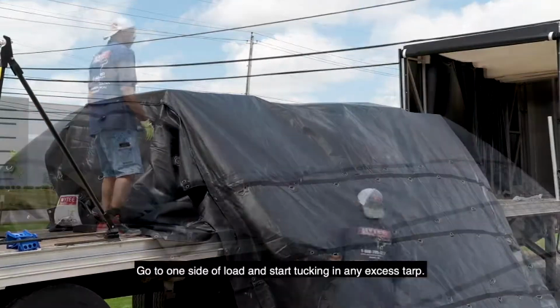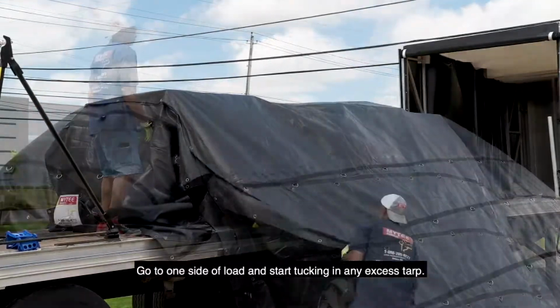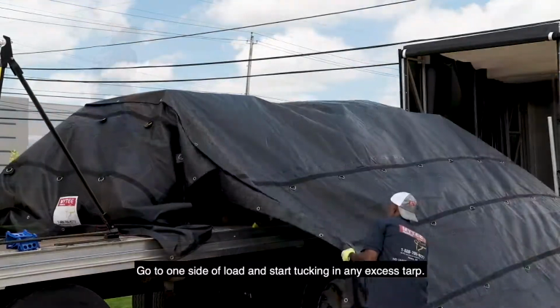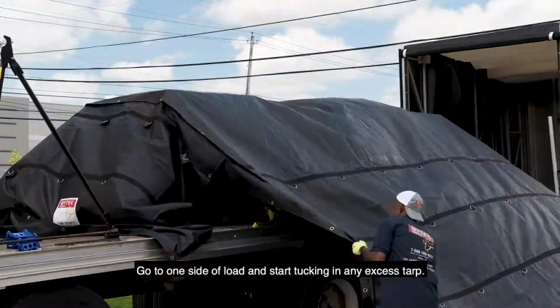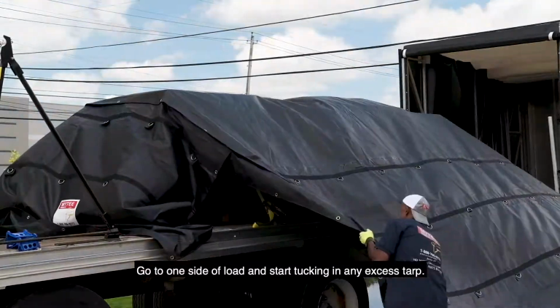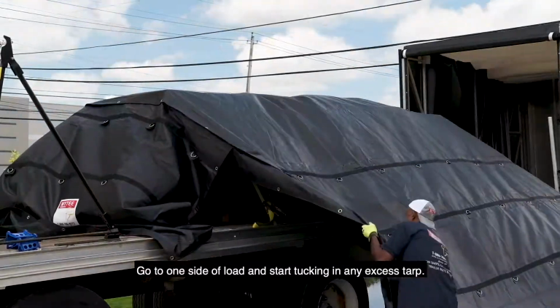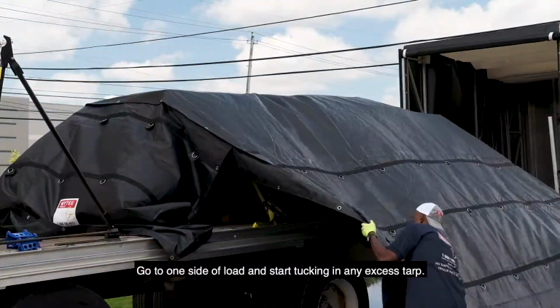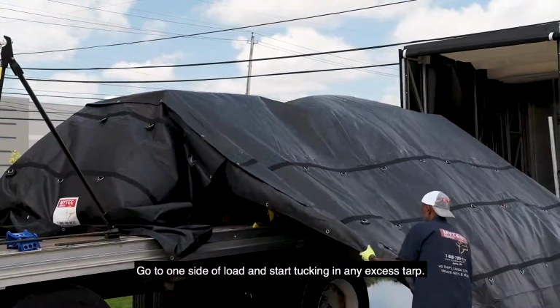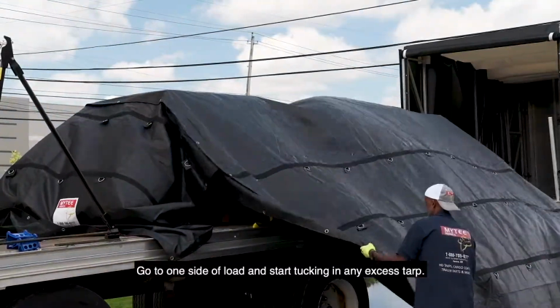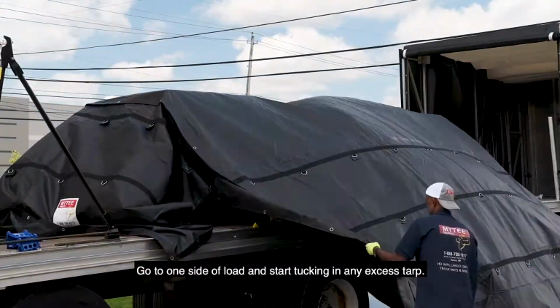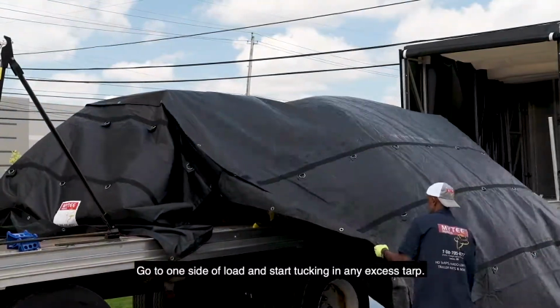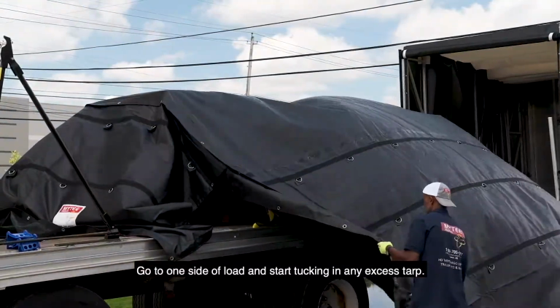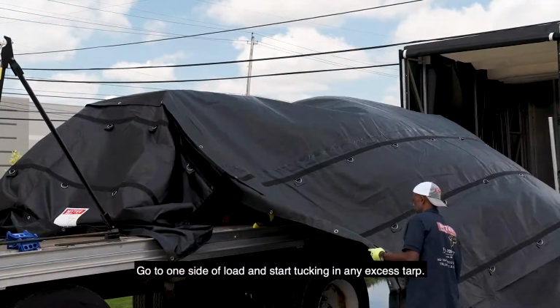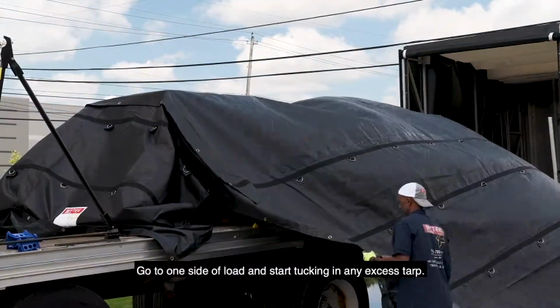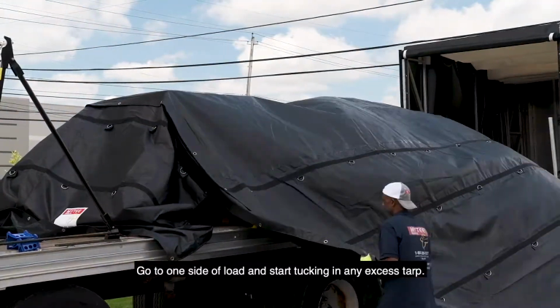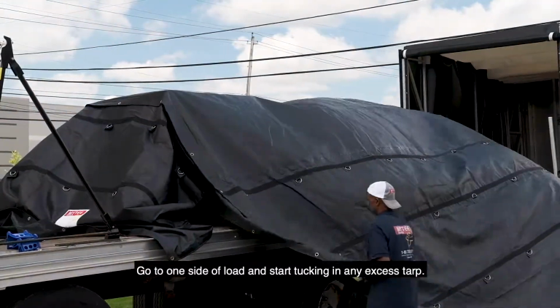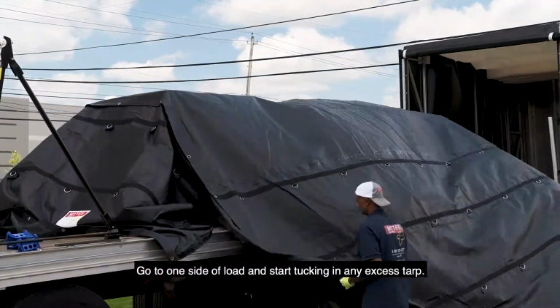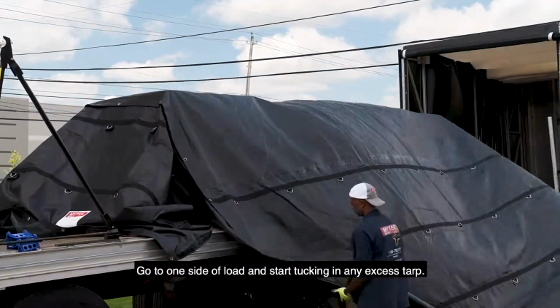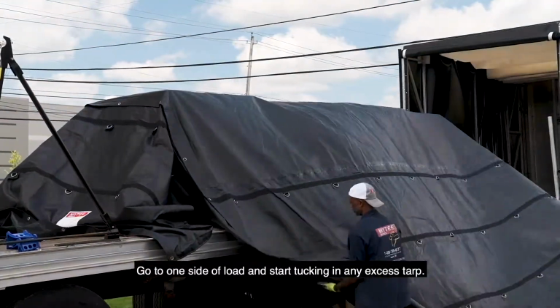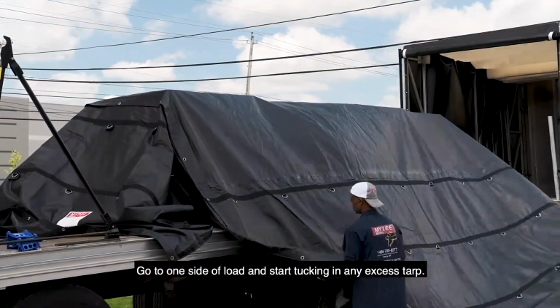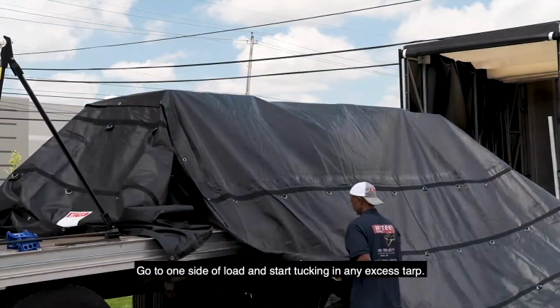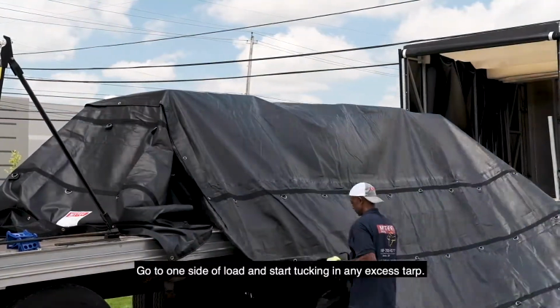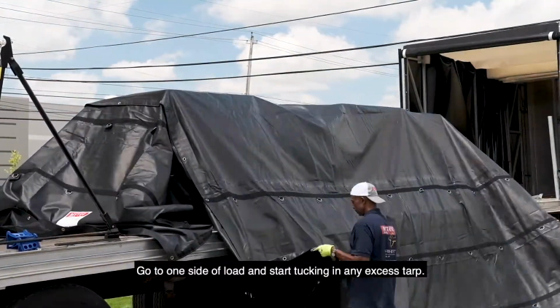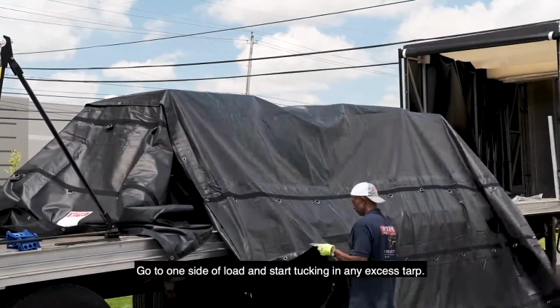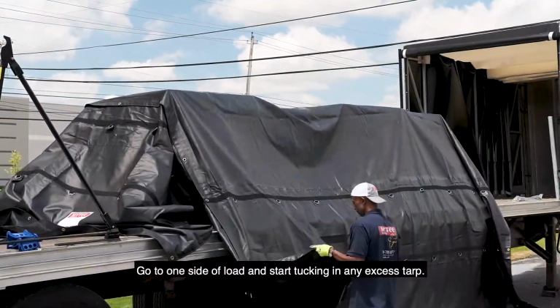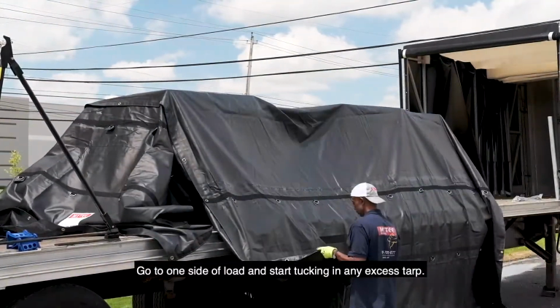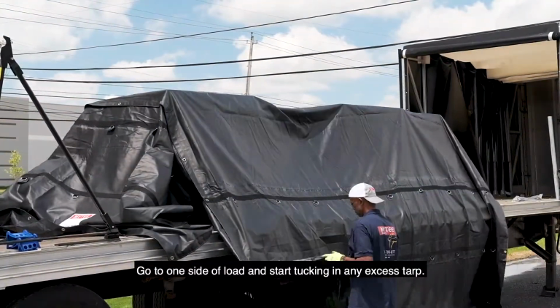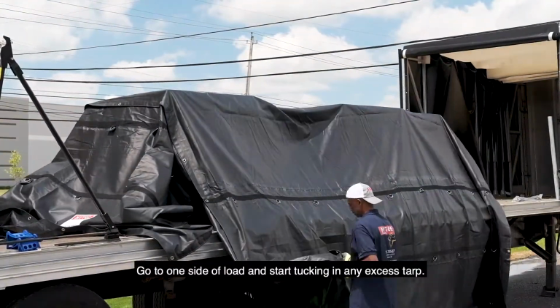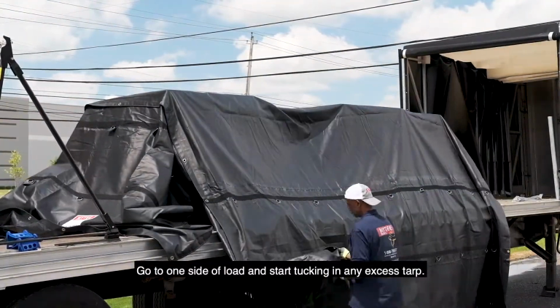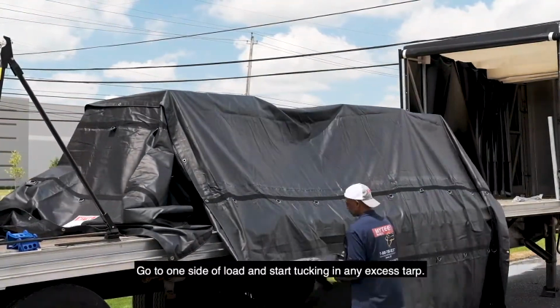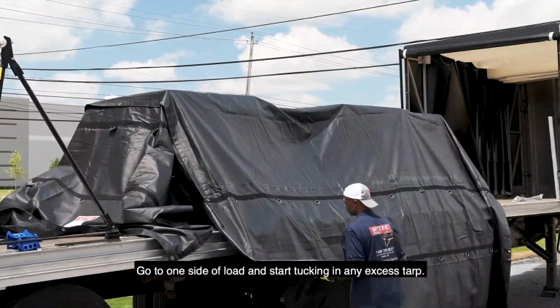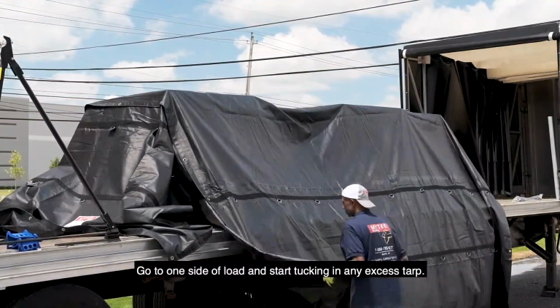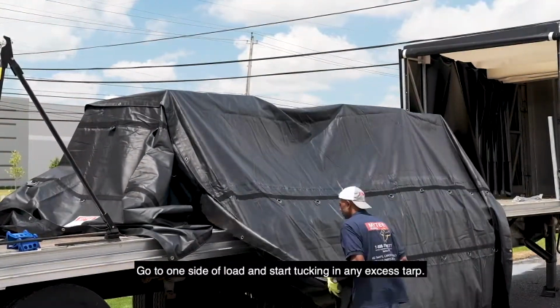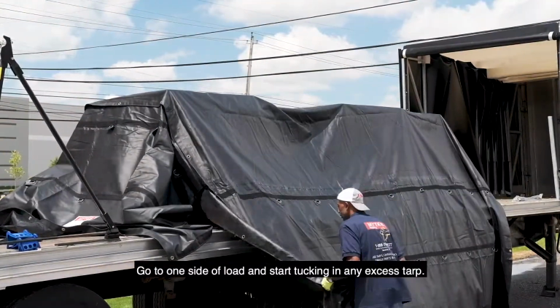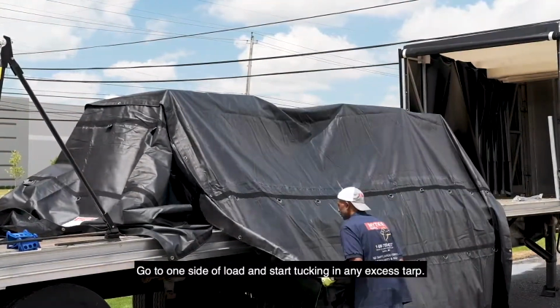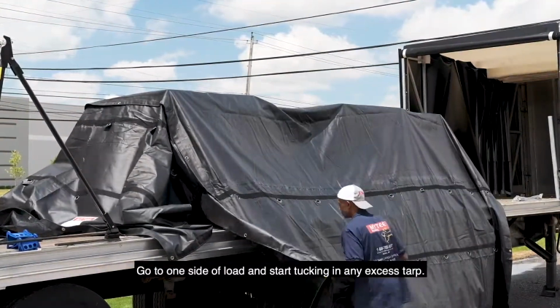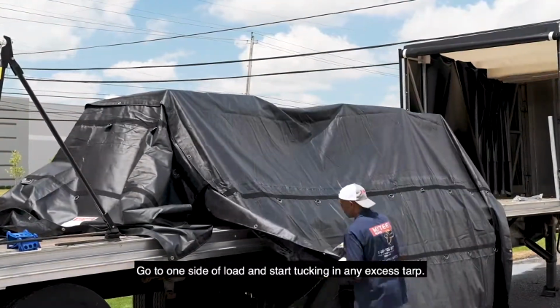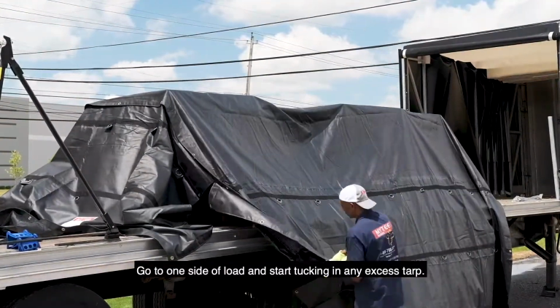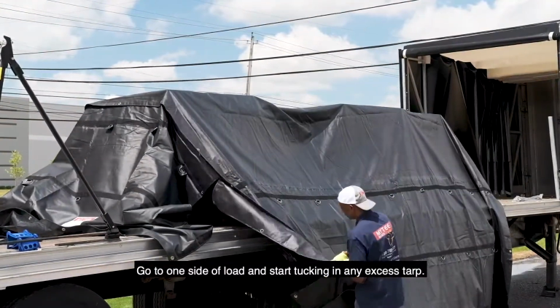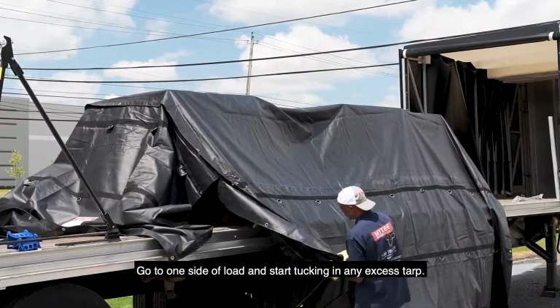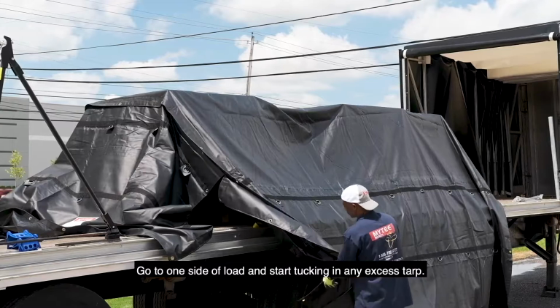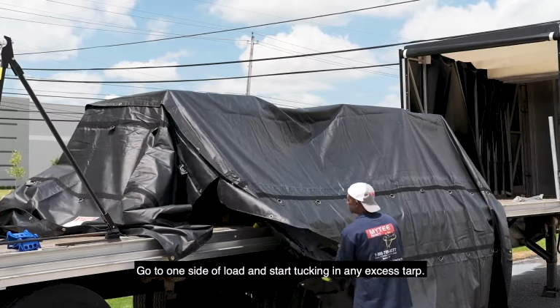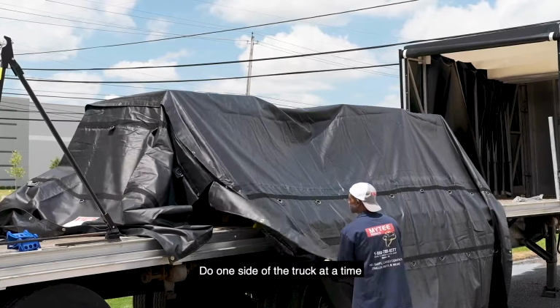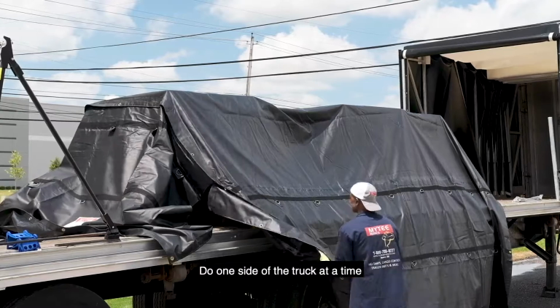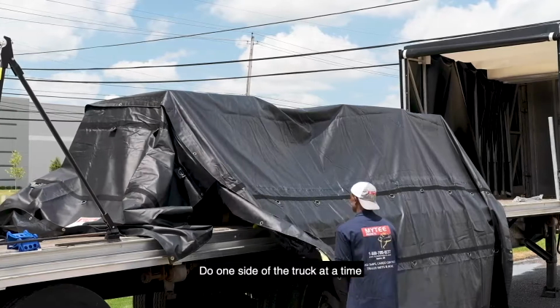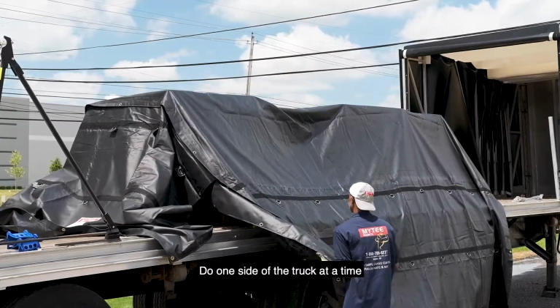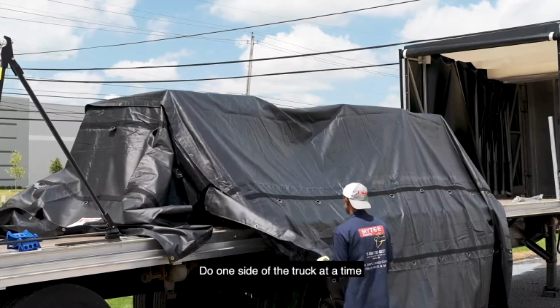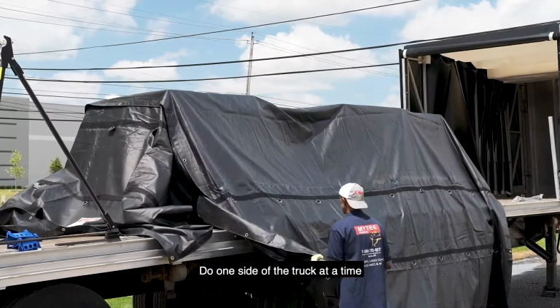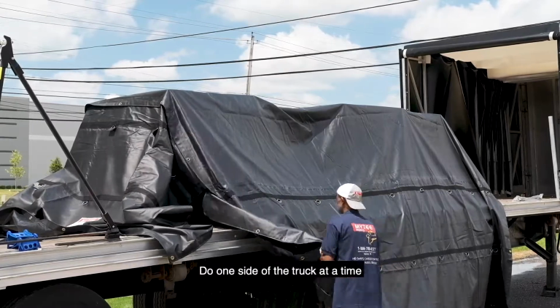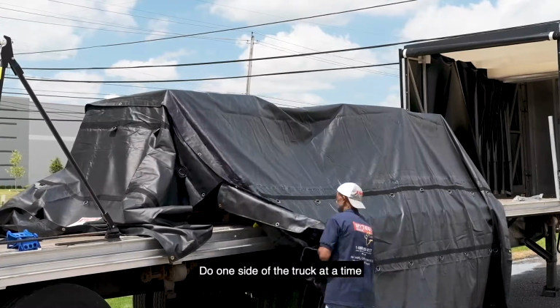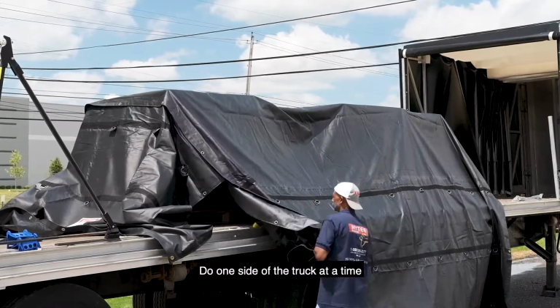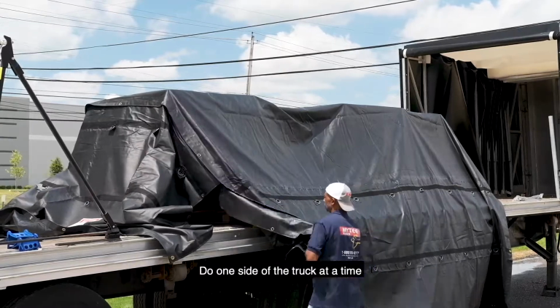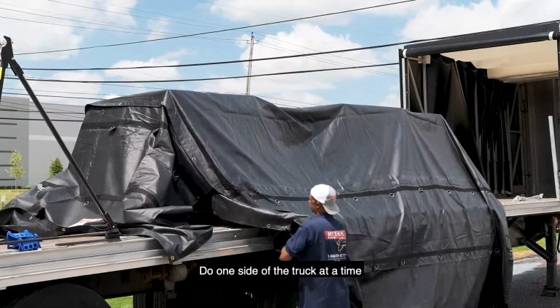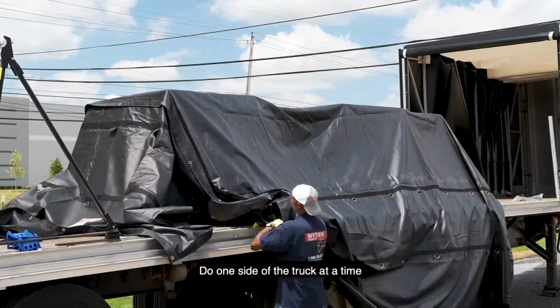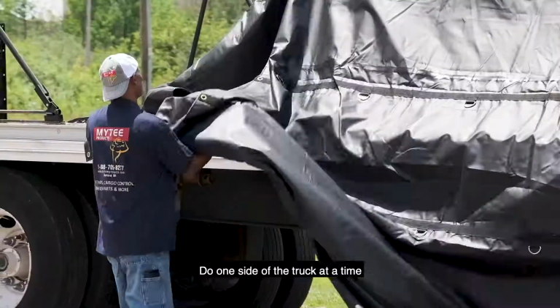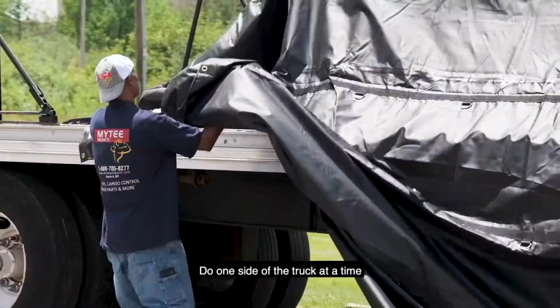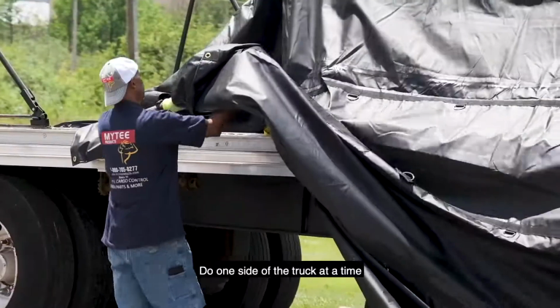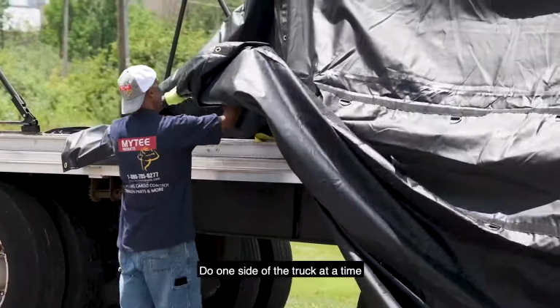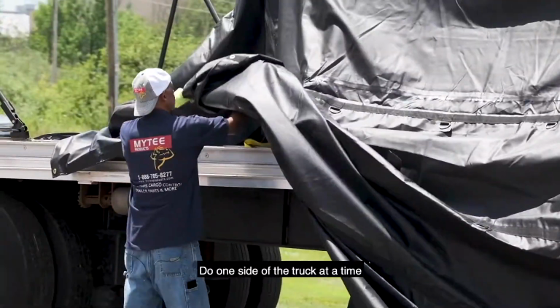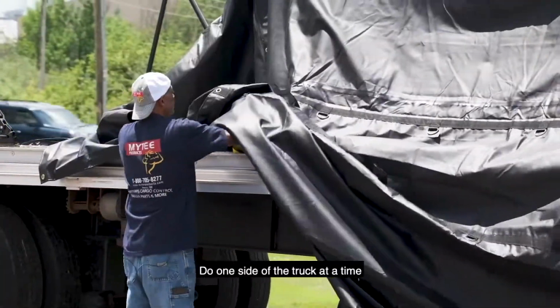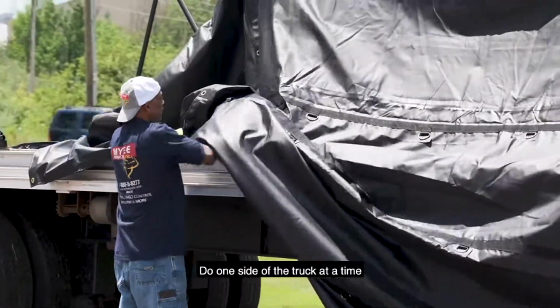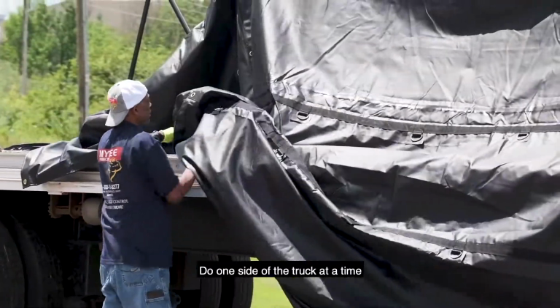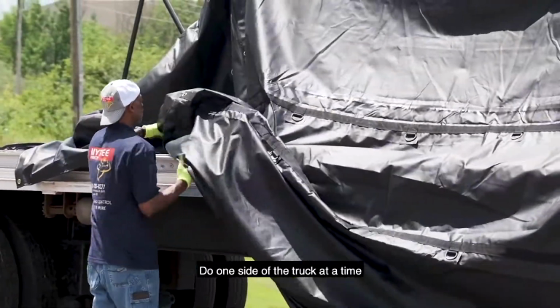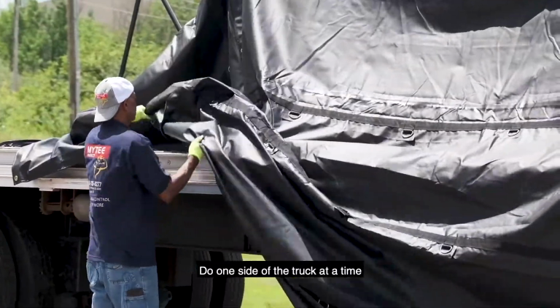Go to one side of the load and start tucking in any excess tarp. Do one side of the truck at a time.